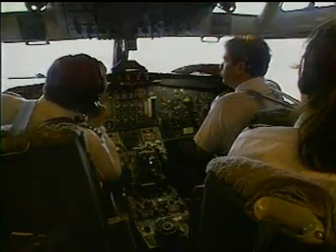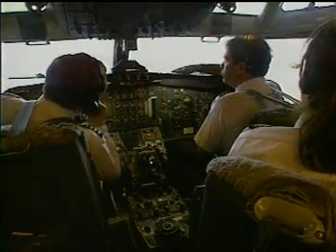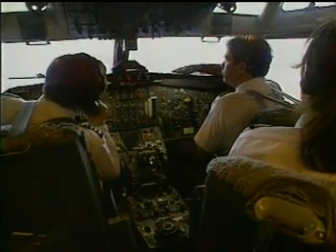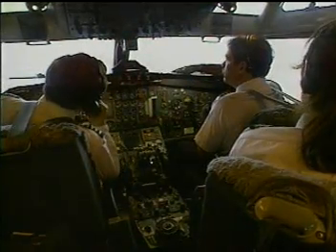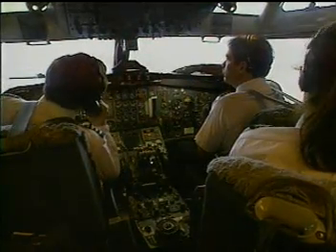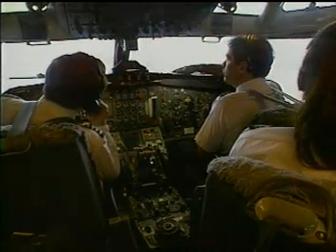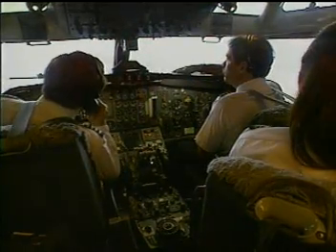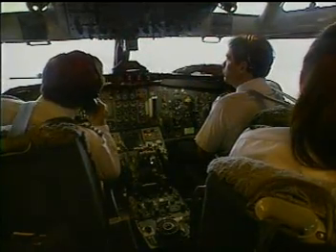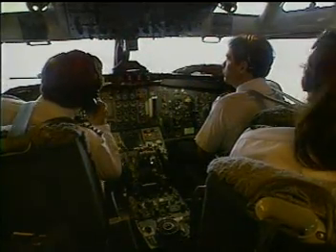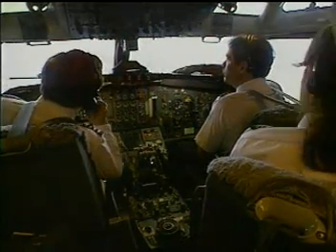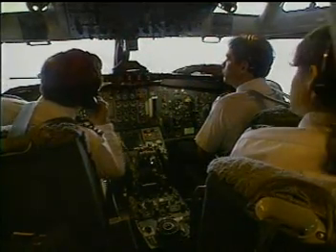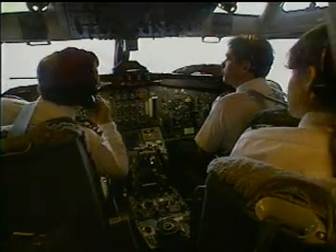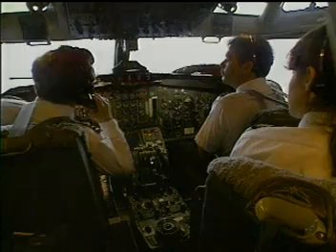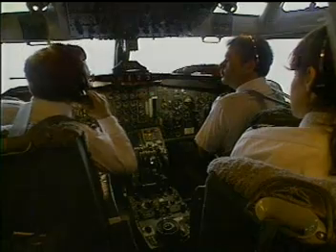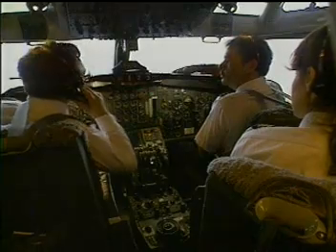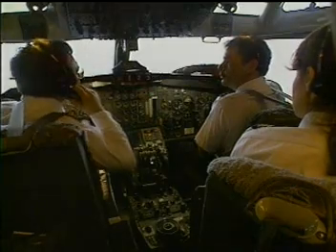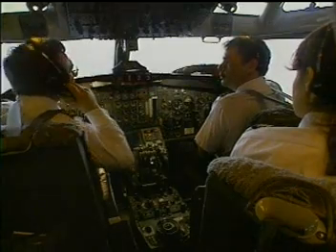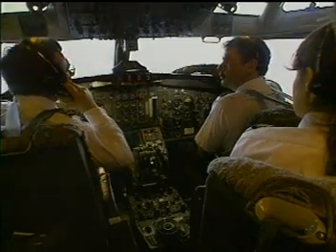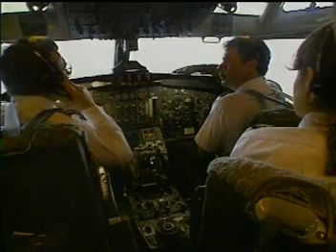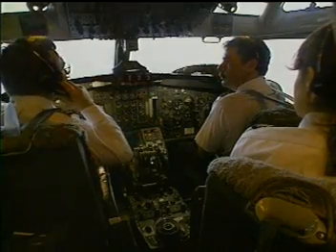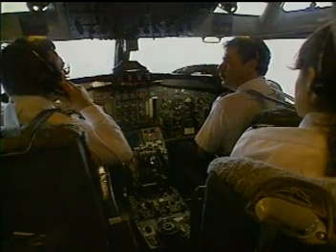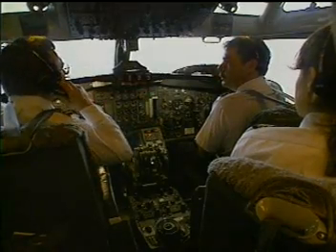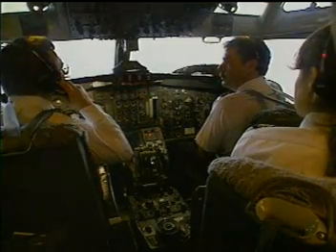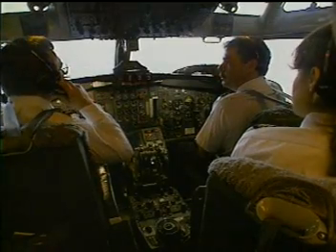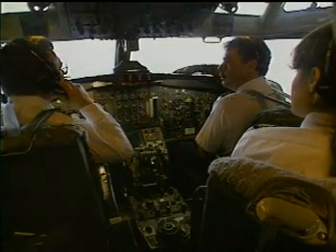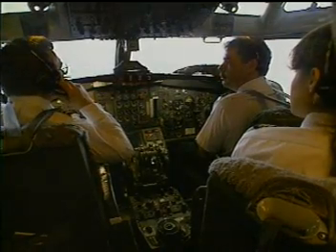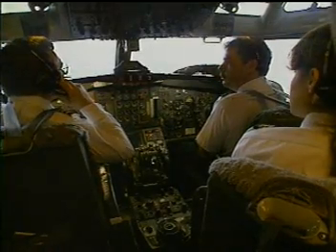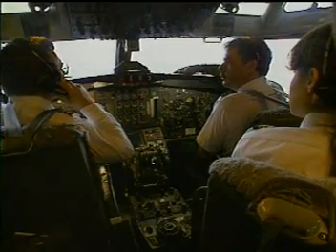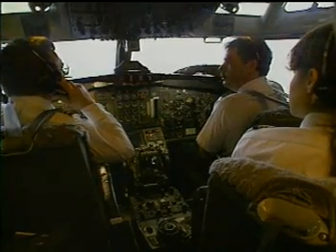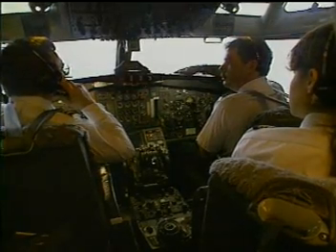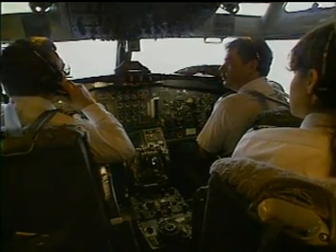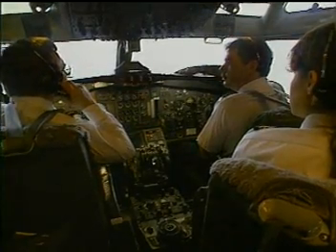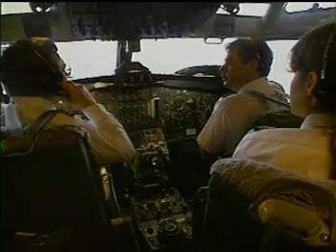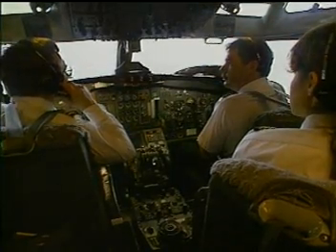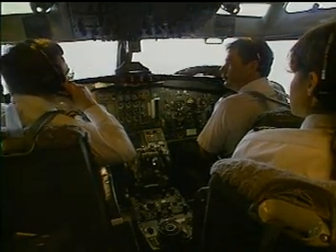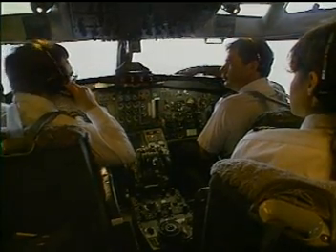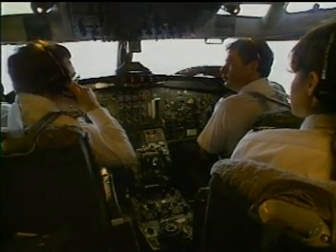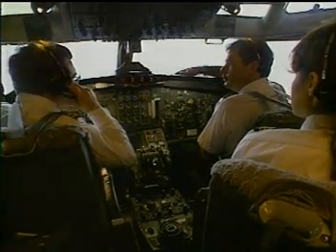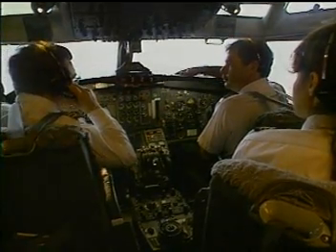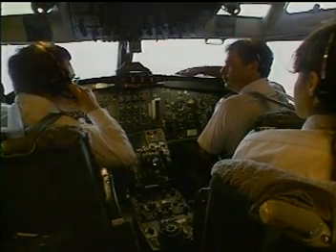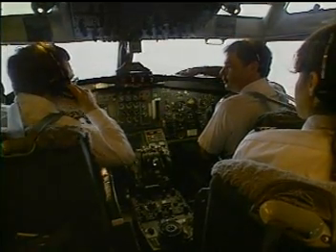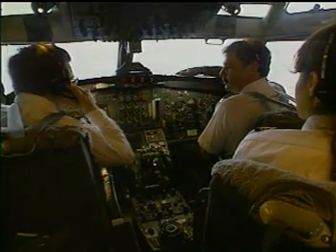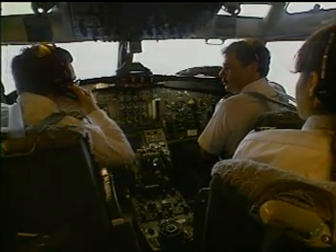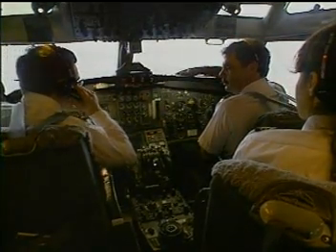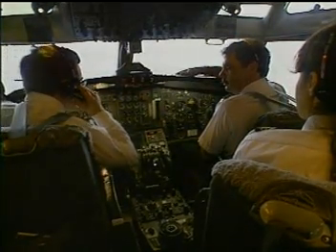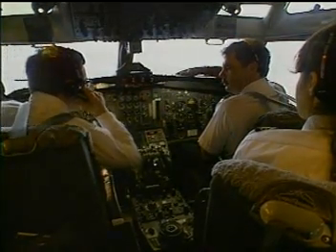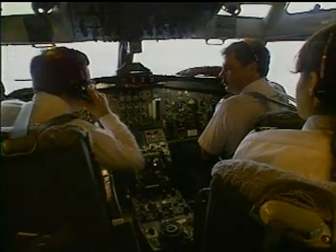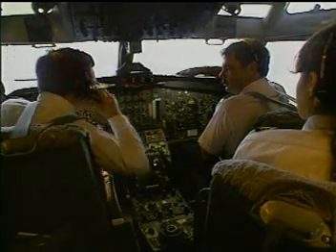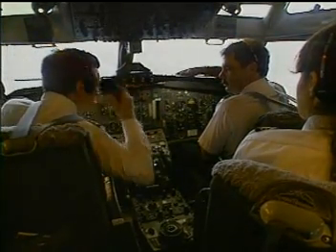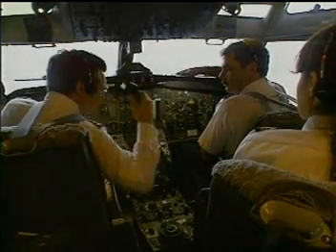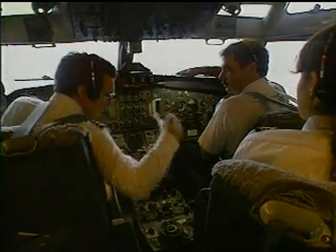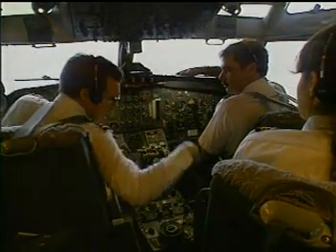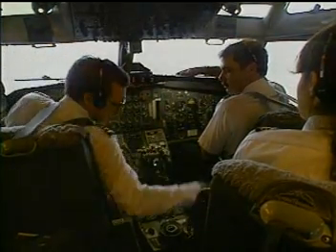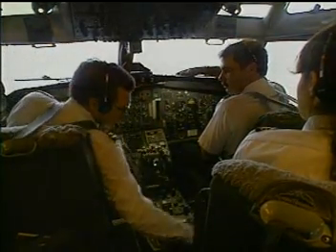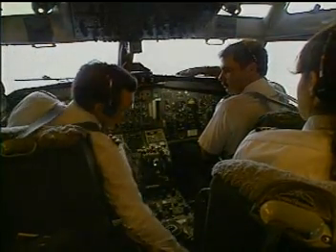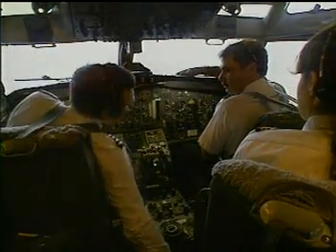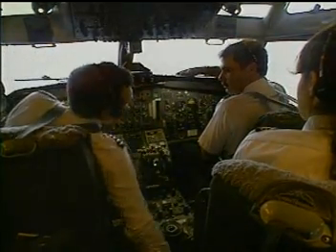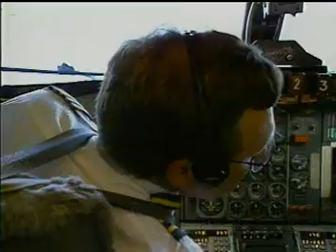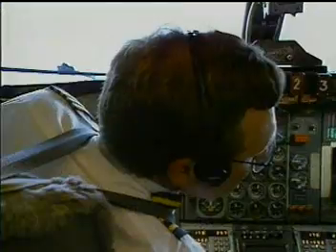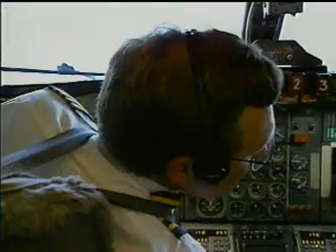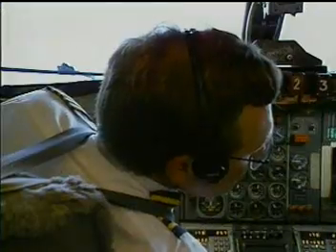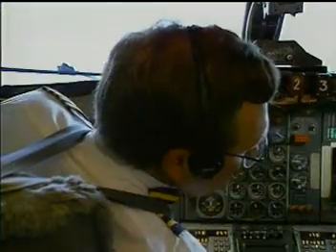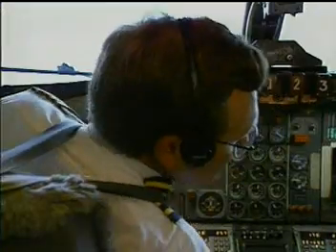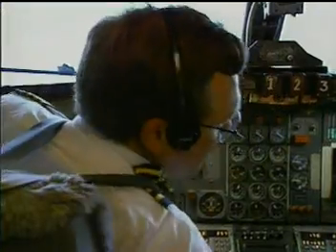A cabin crew member alerts the captain: 'Captain, it looks like there's some snow on the right wing. It's sticking a bit.' The captain decides to go back.